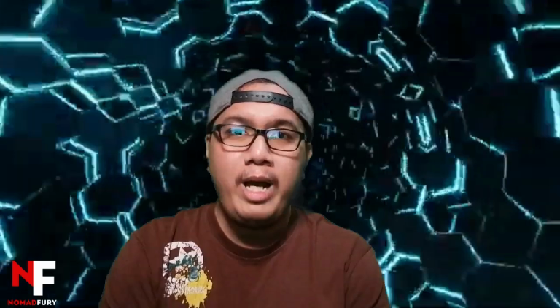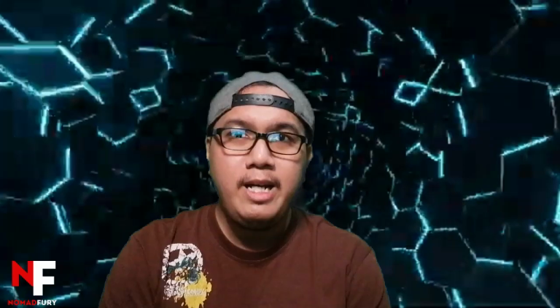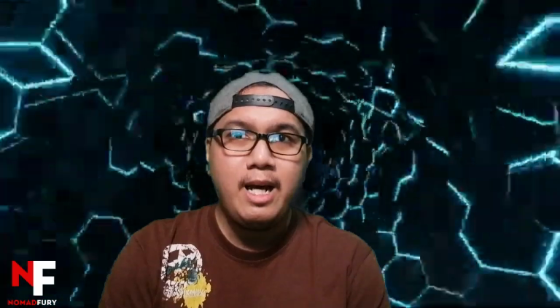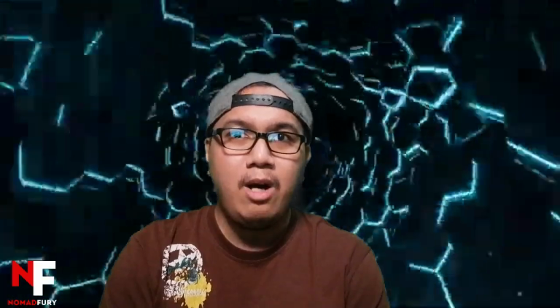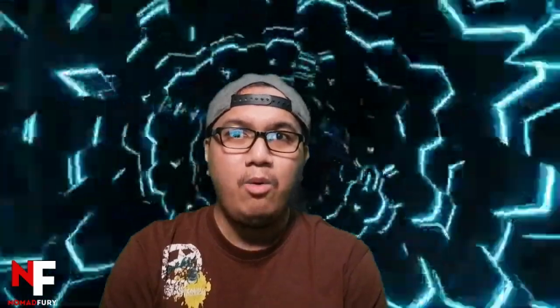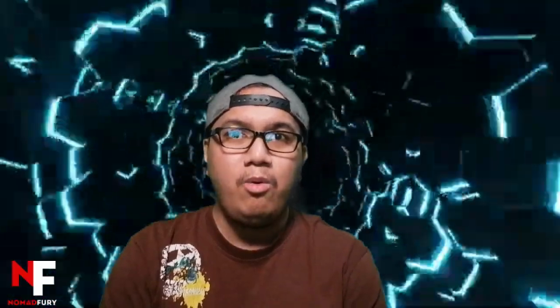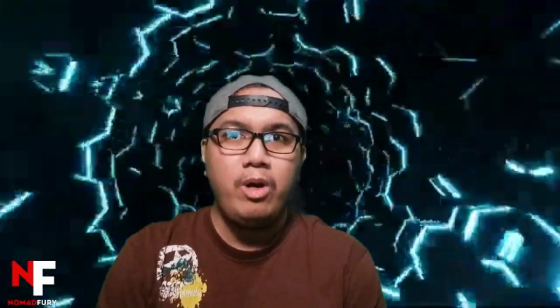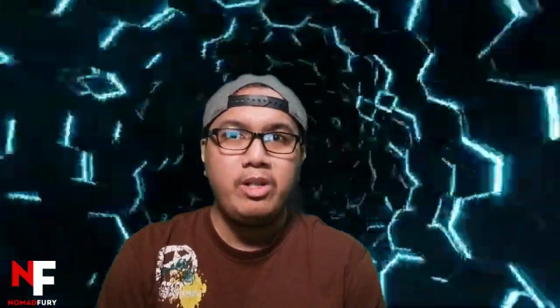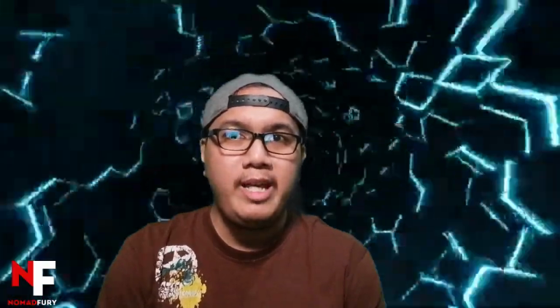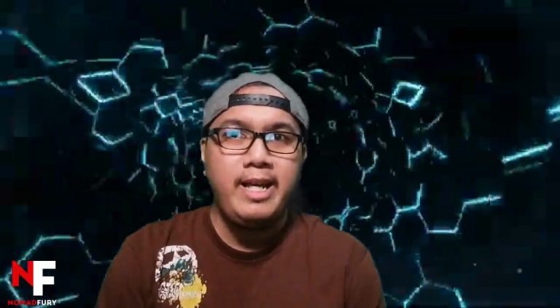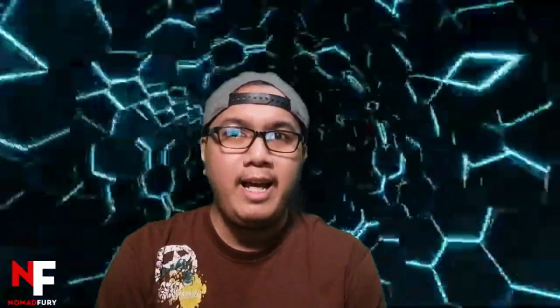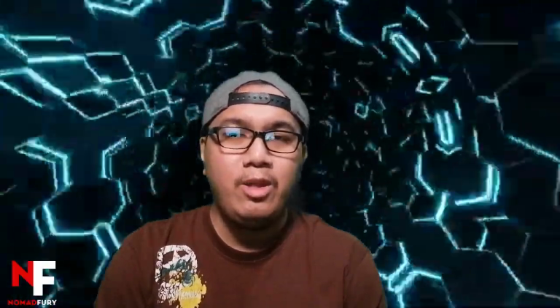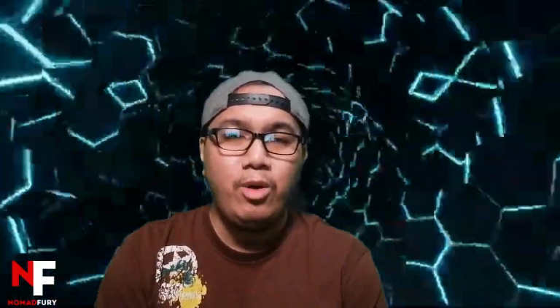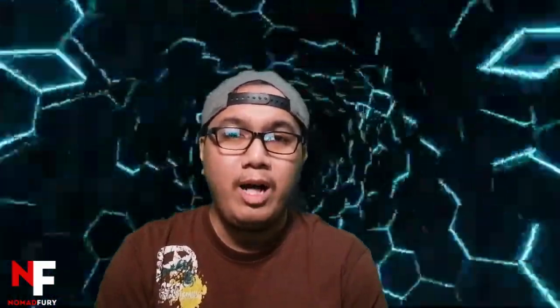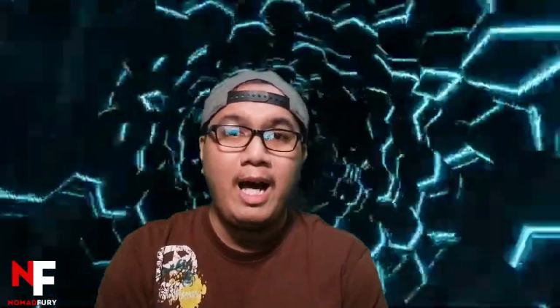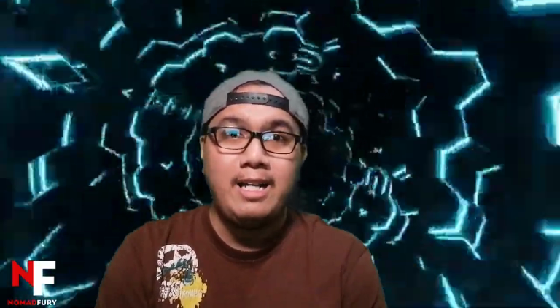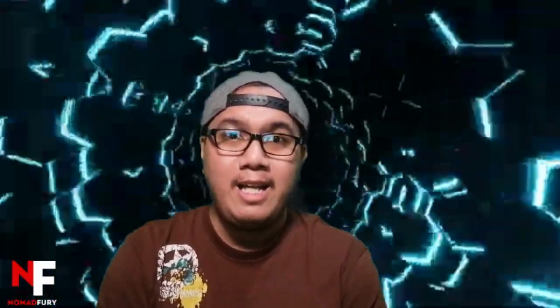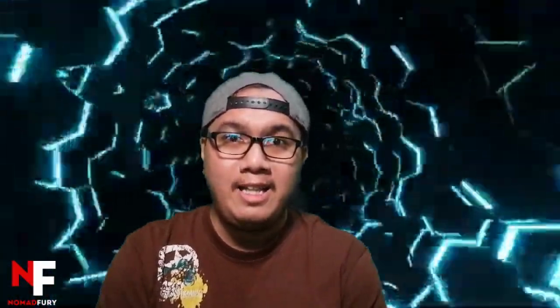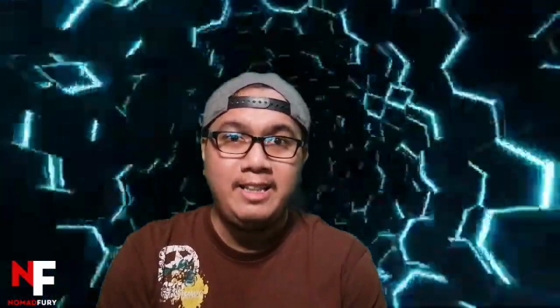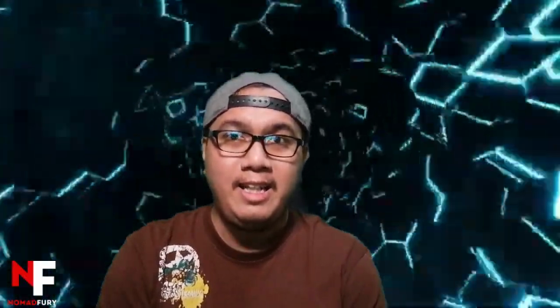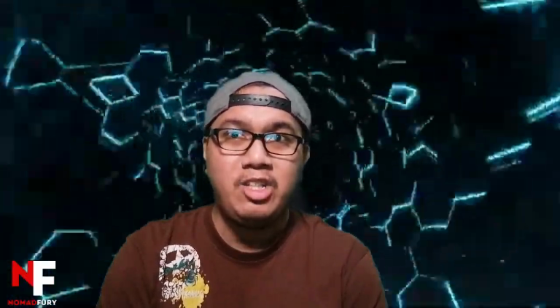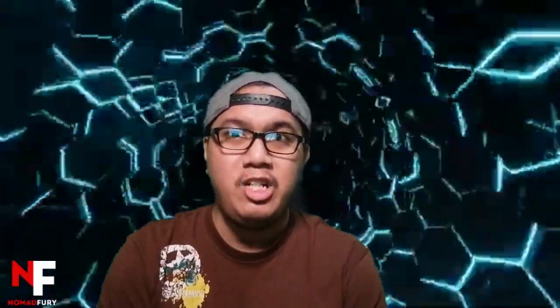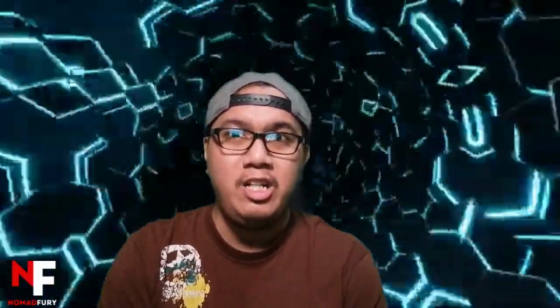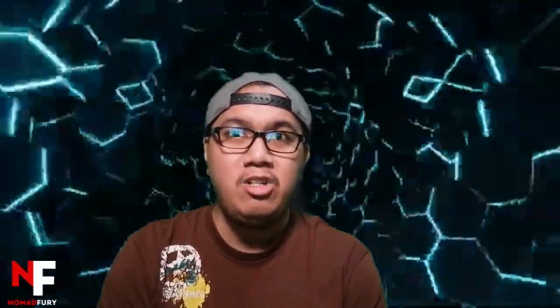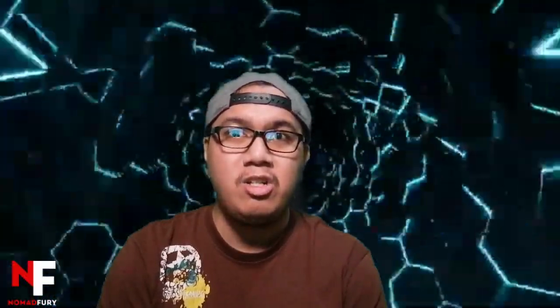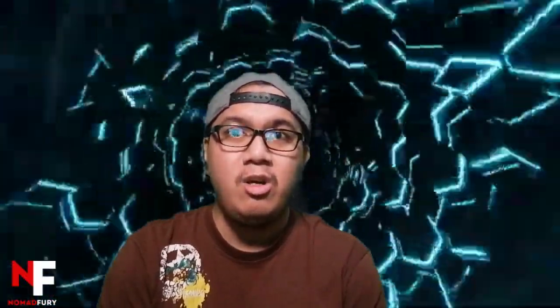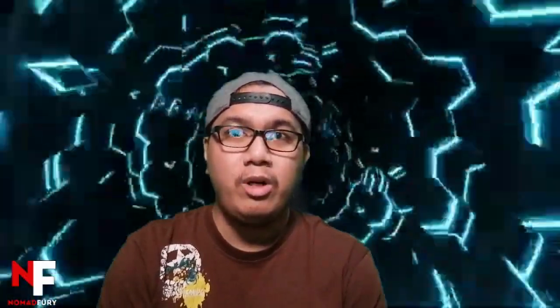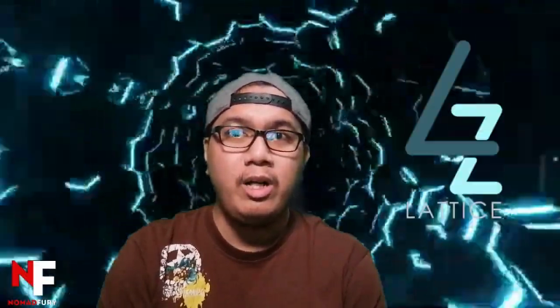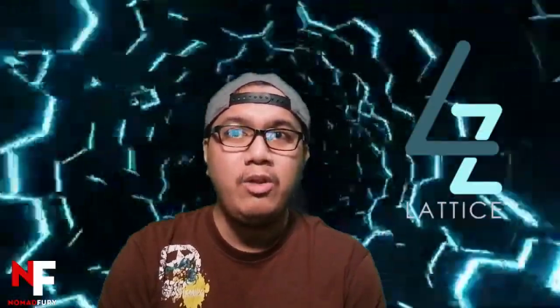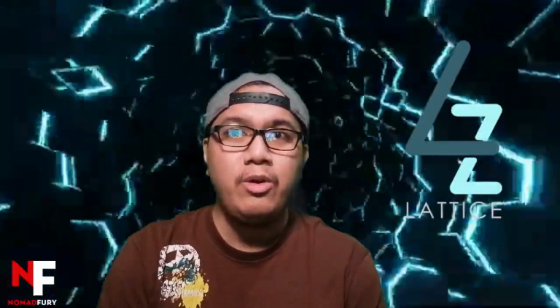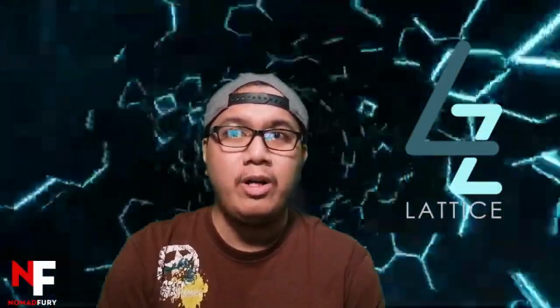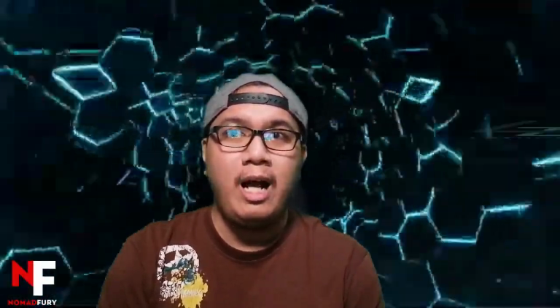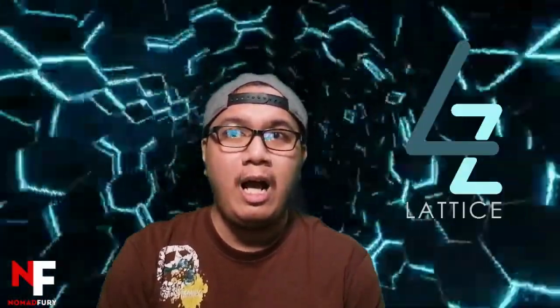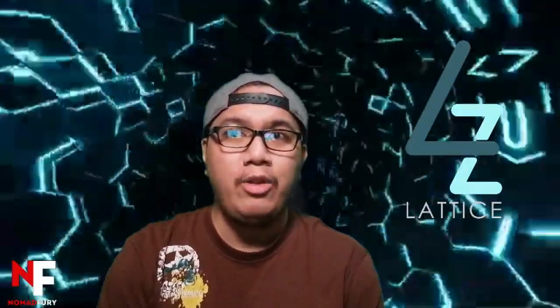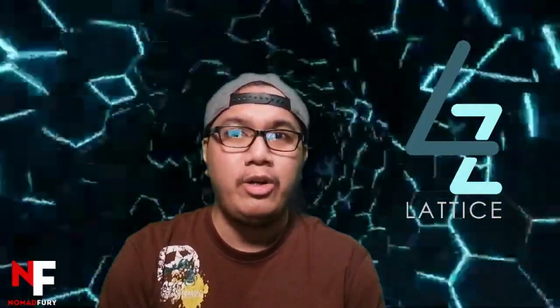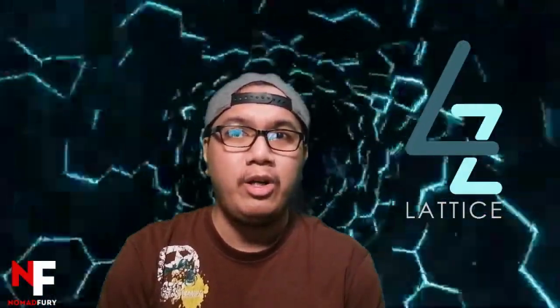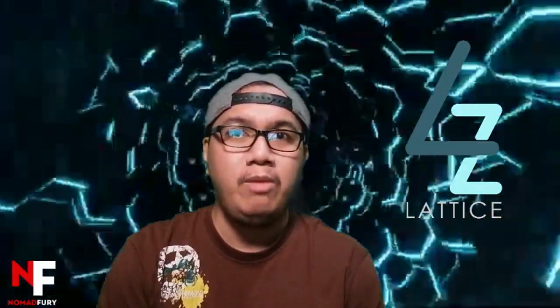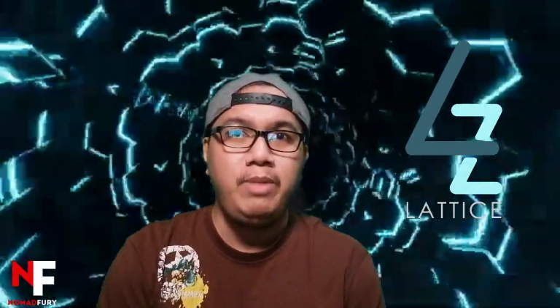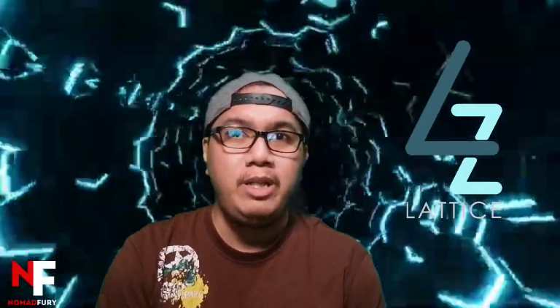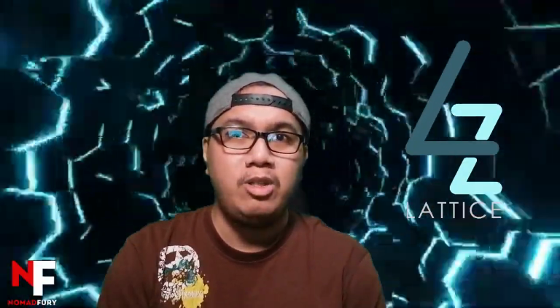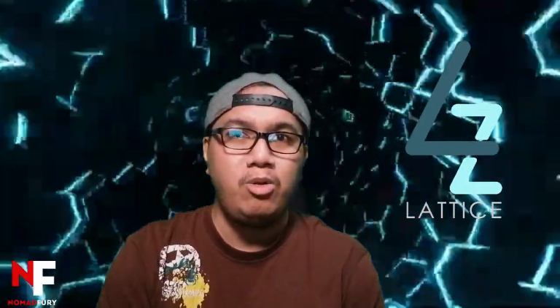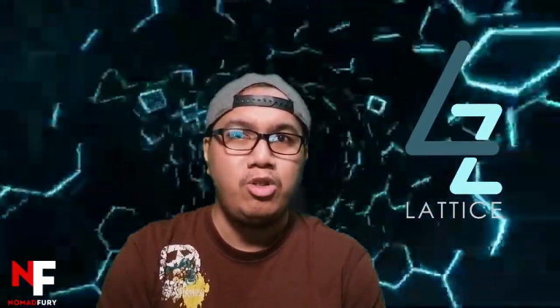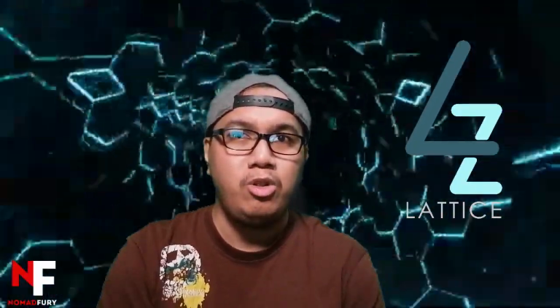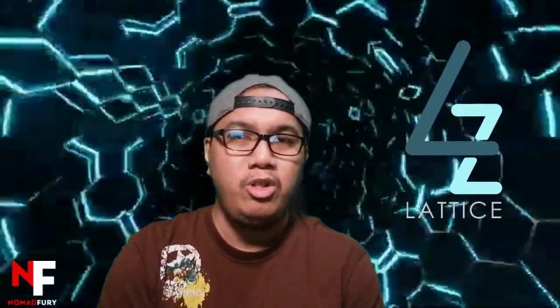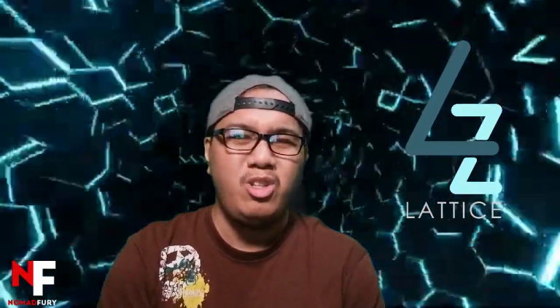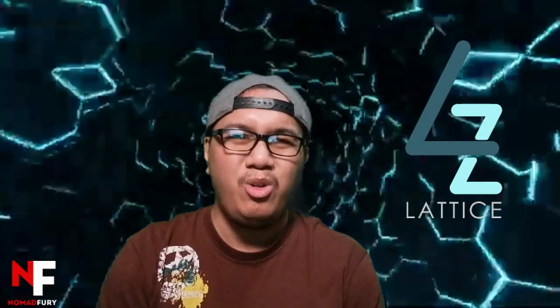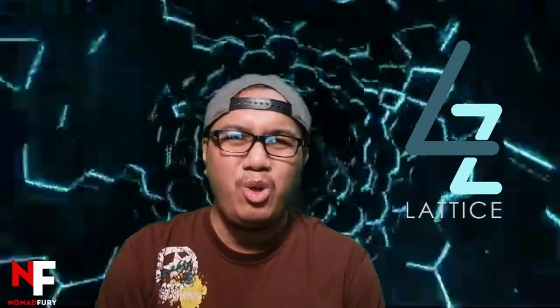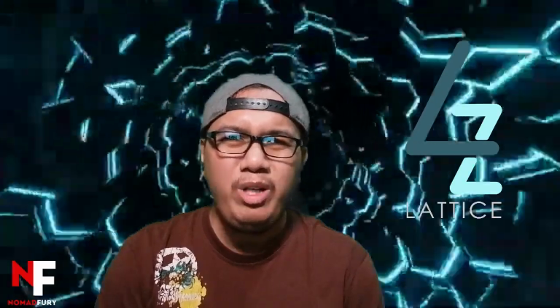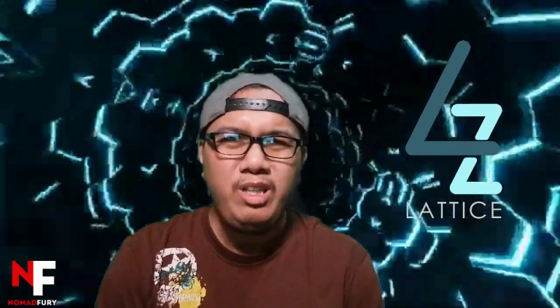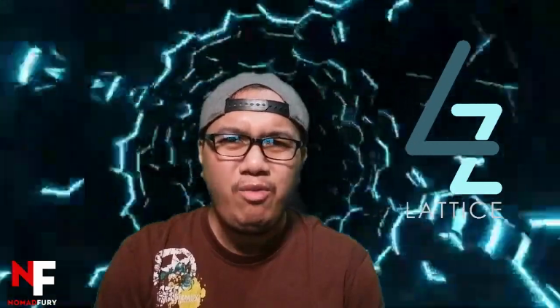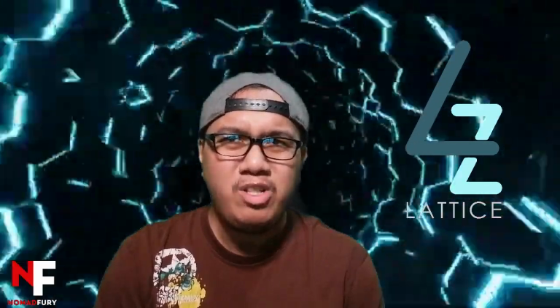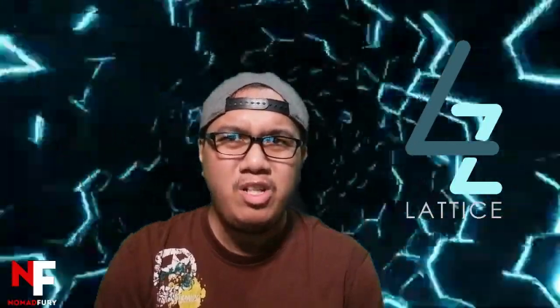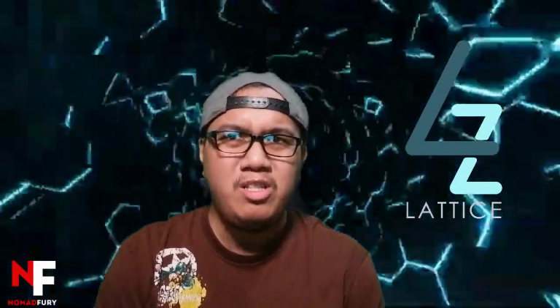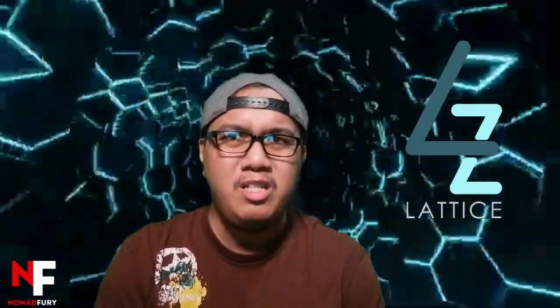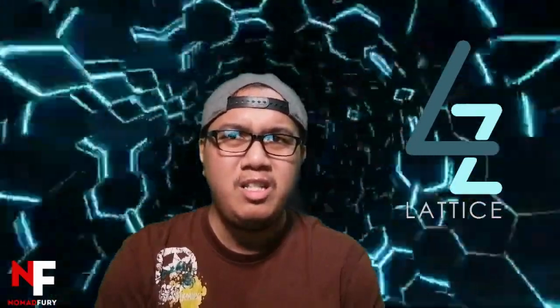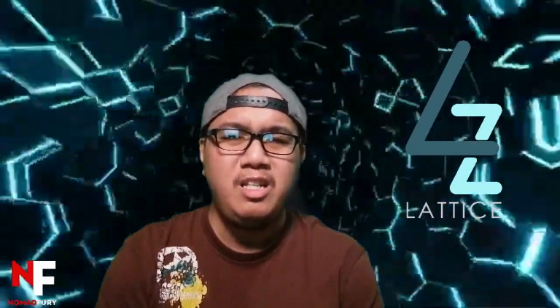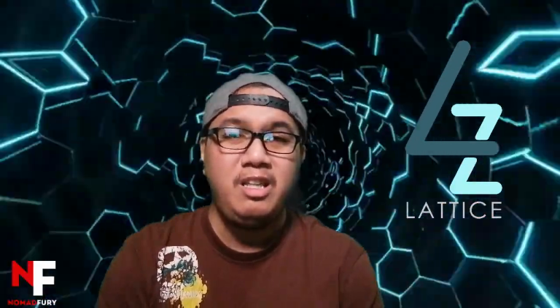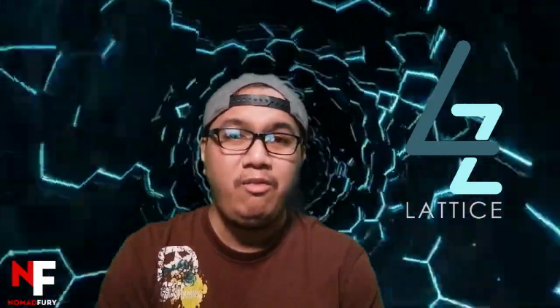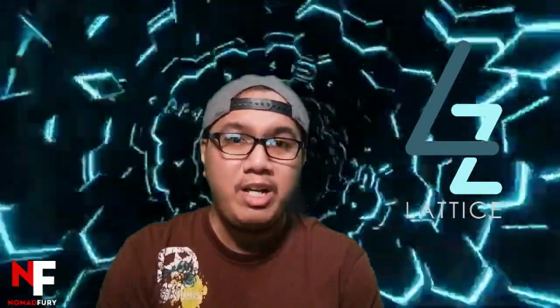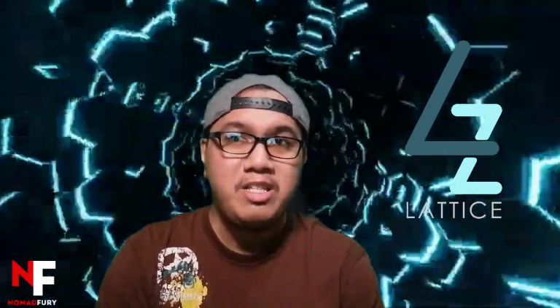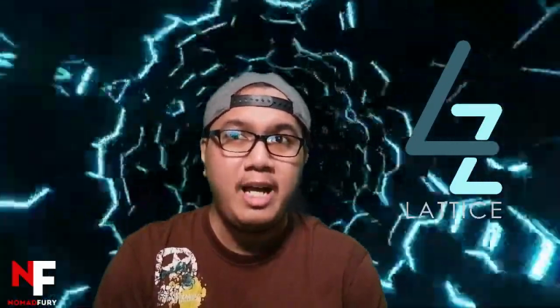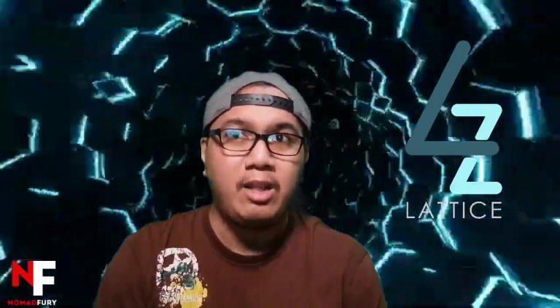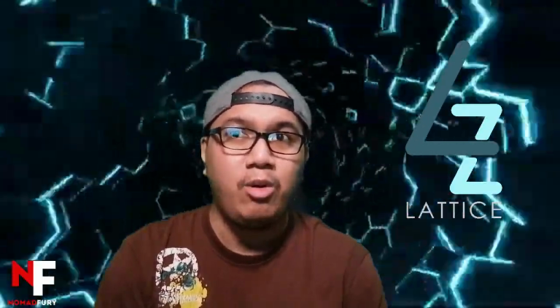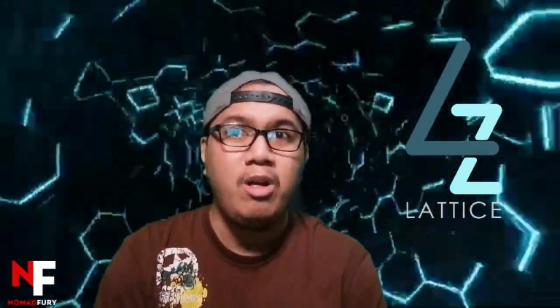Right now, we're taking a look at Lattice Exchange. We're going to learn how they're going to be the solution to these ongoing deficiencies in the DeFi sector.